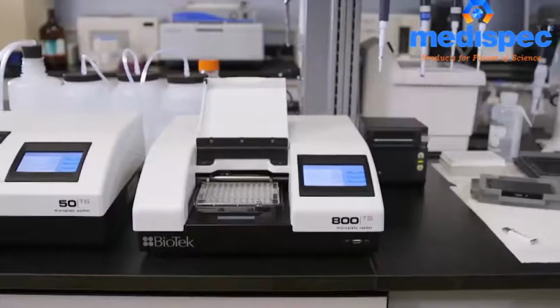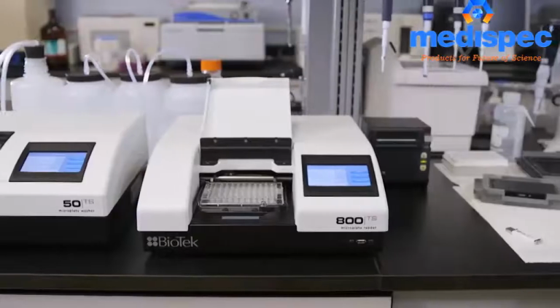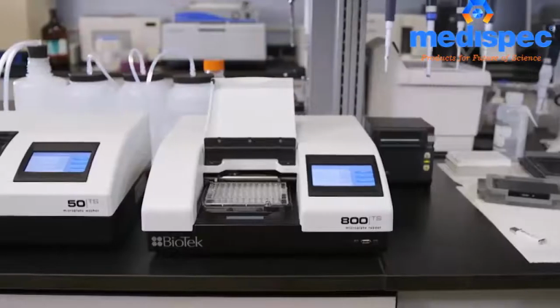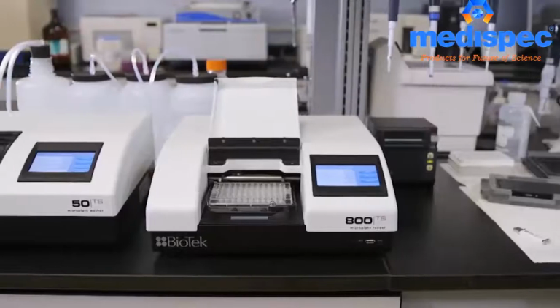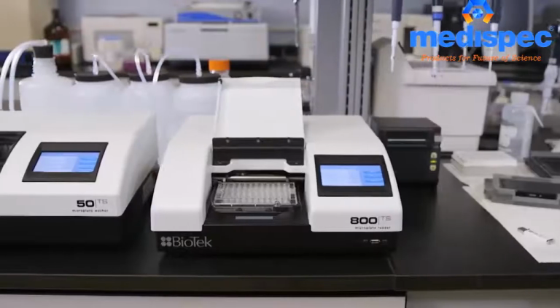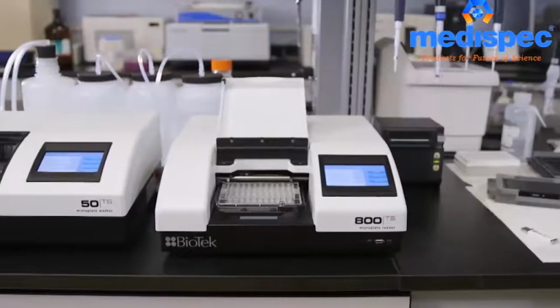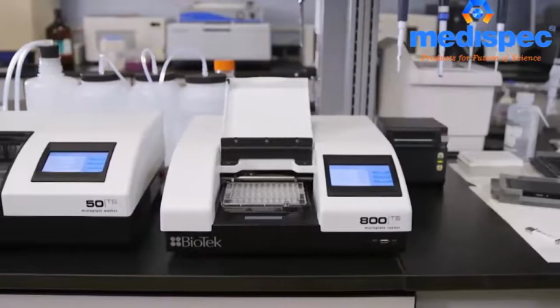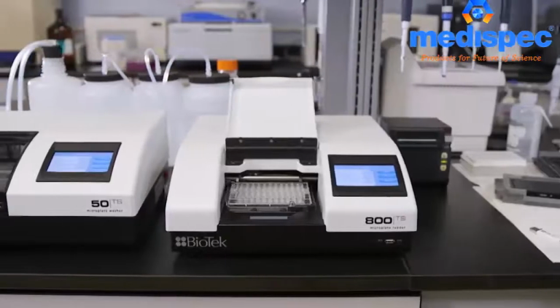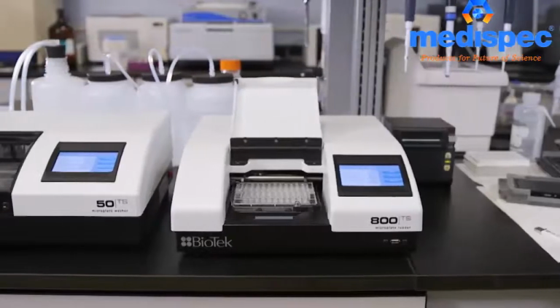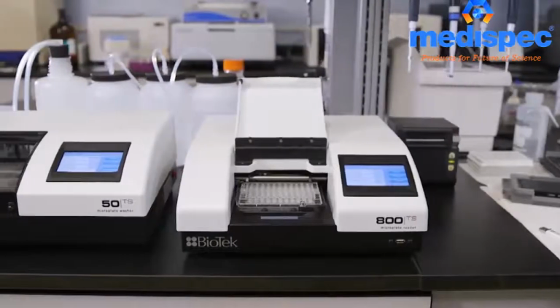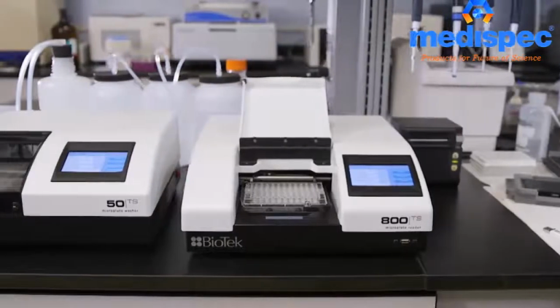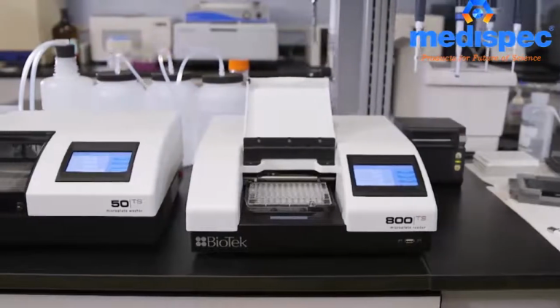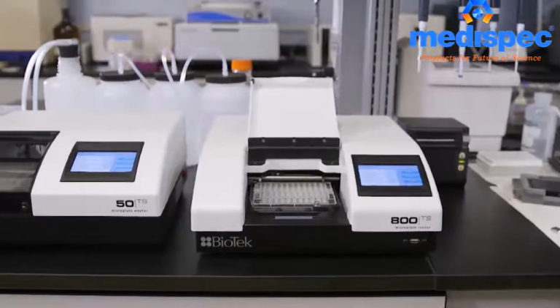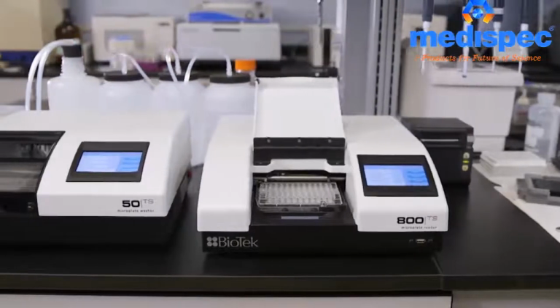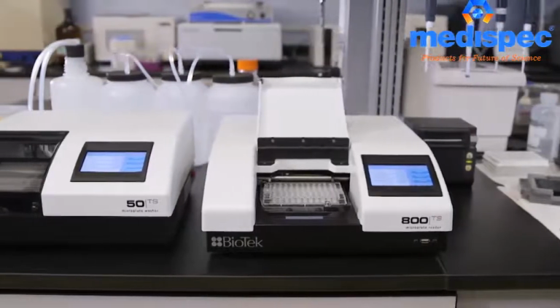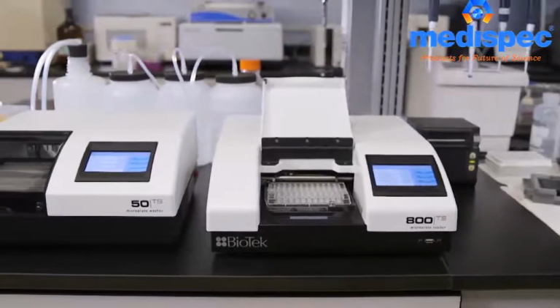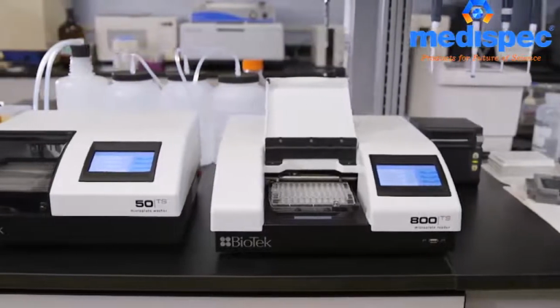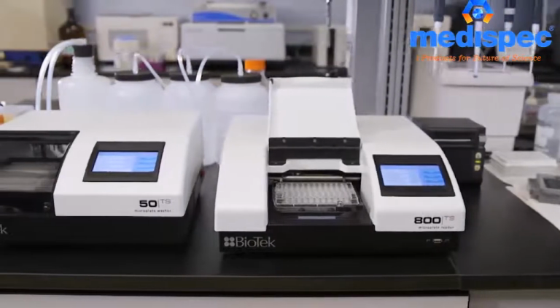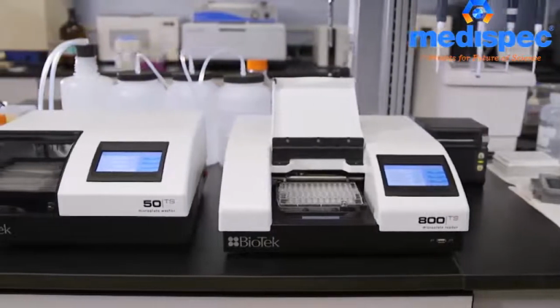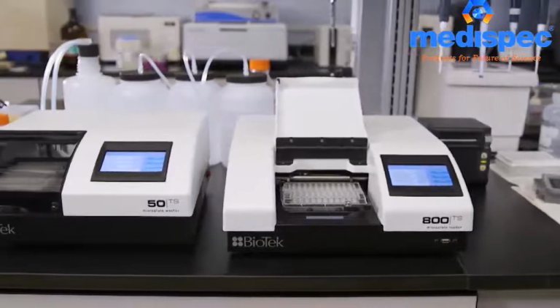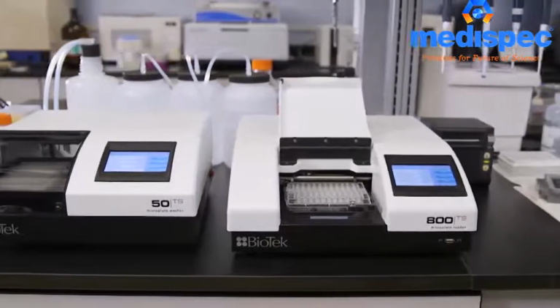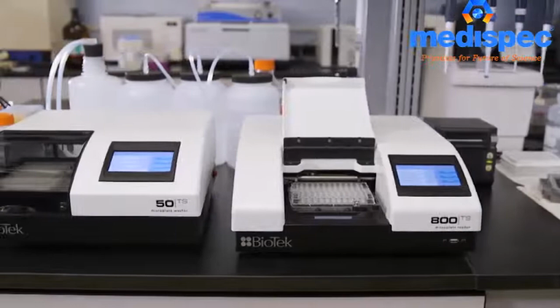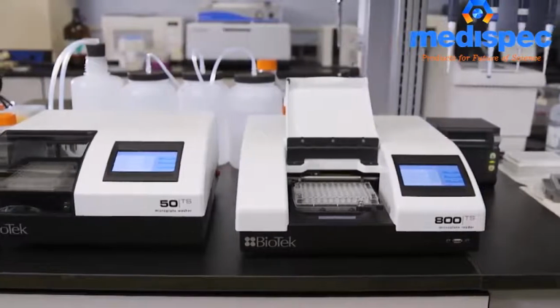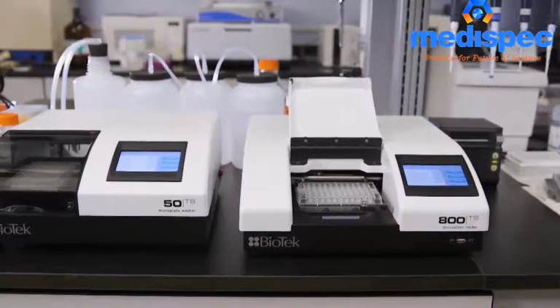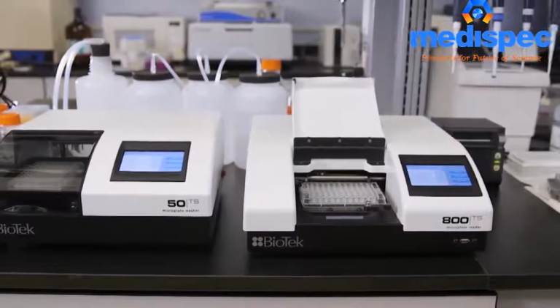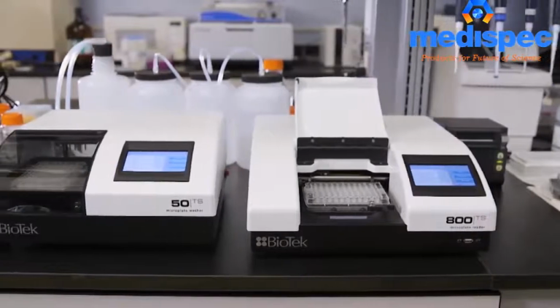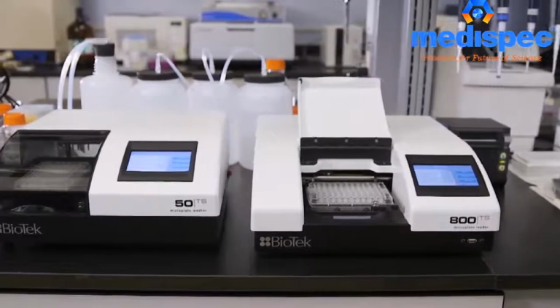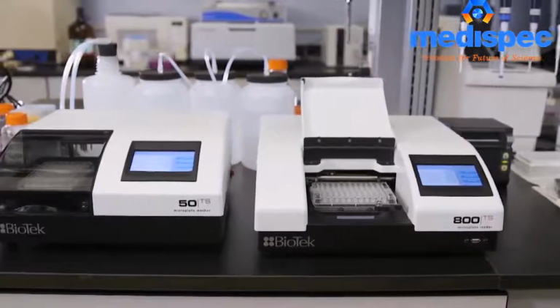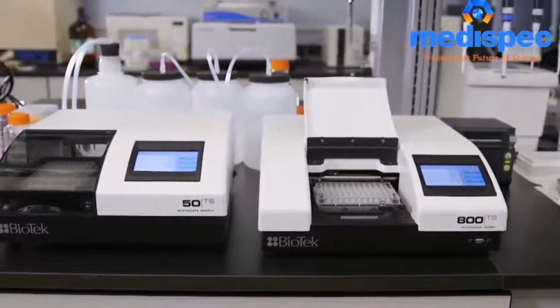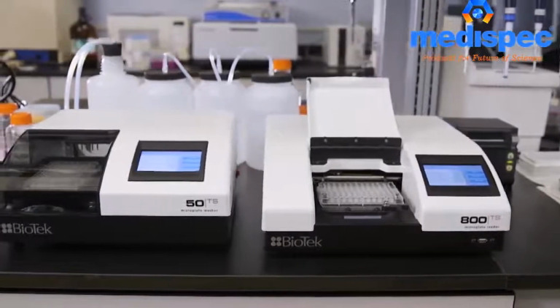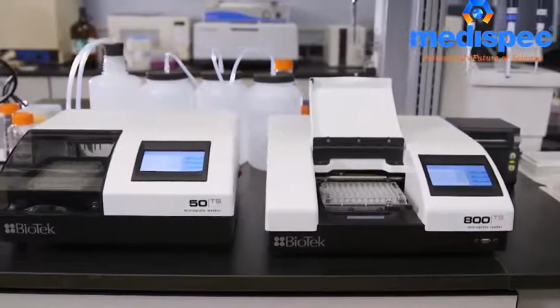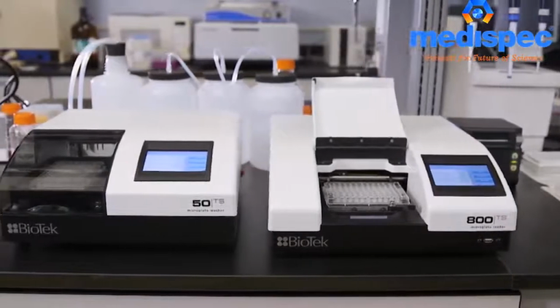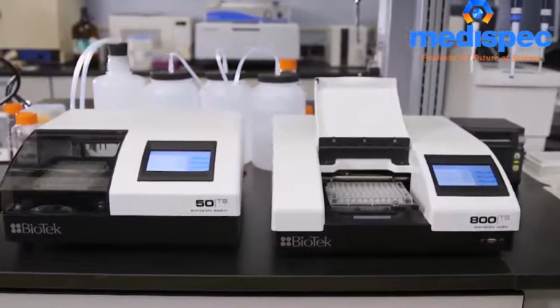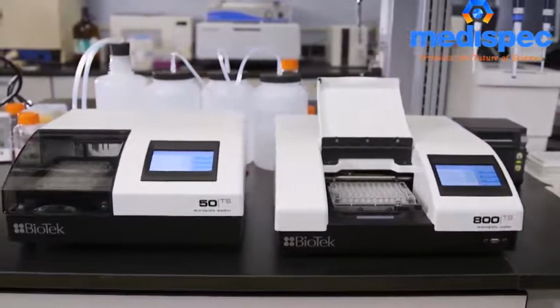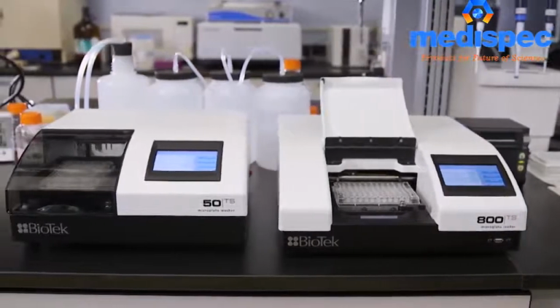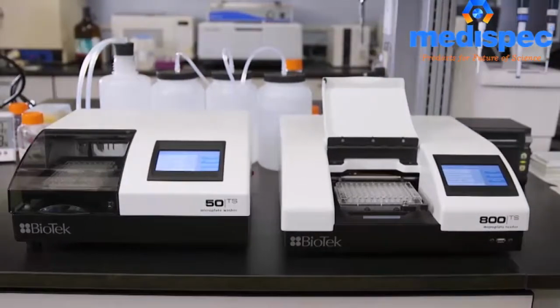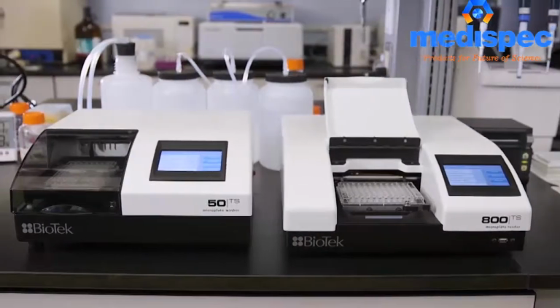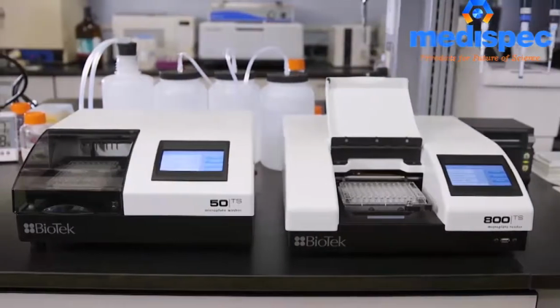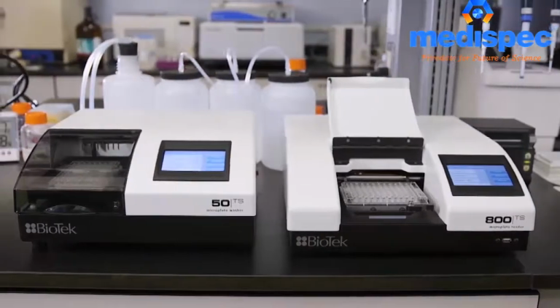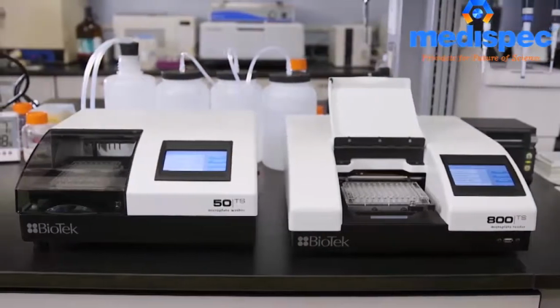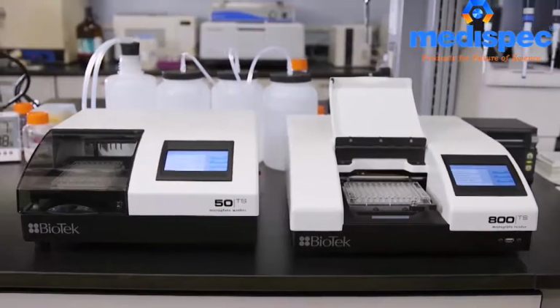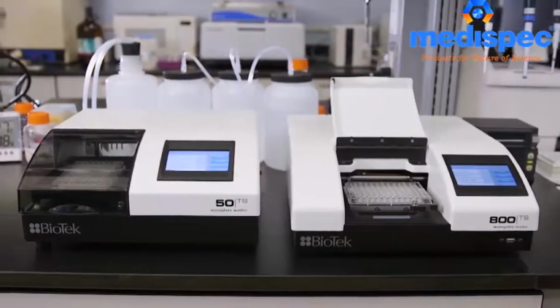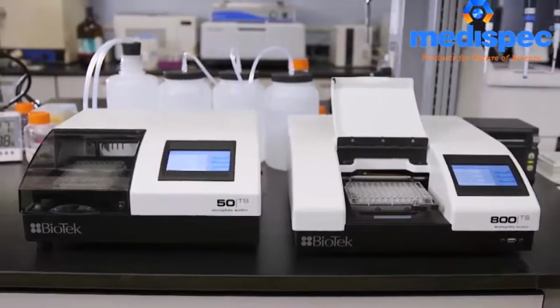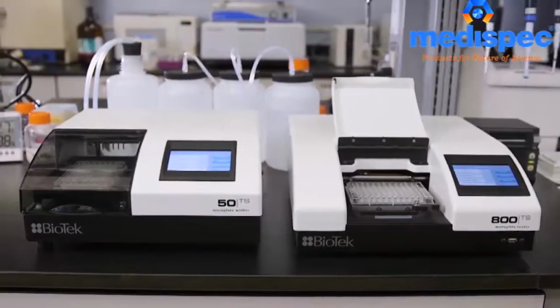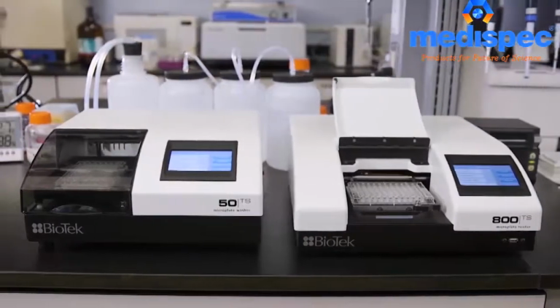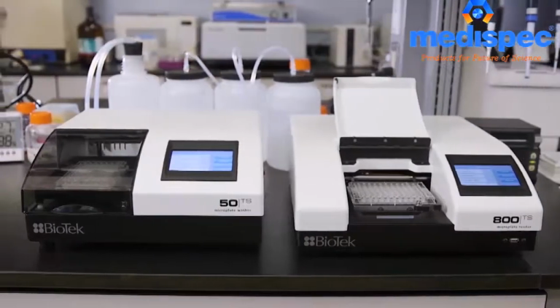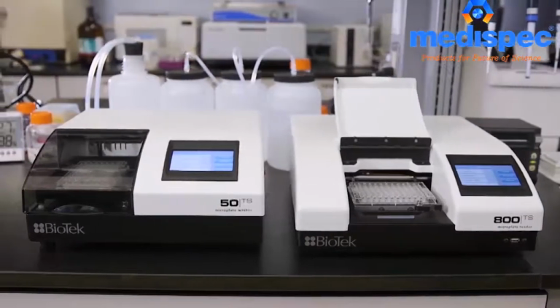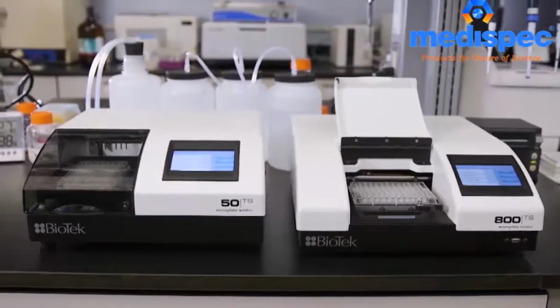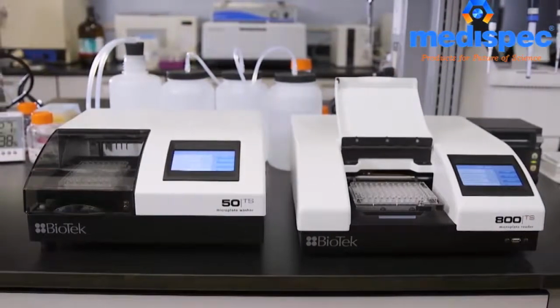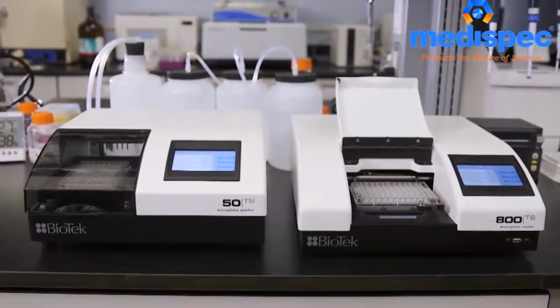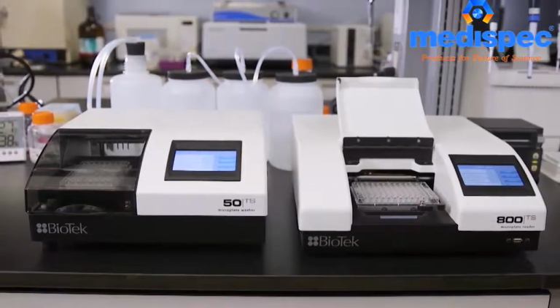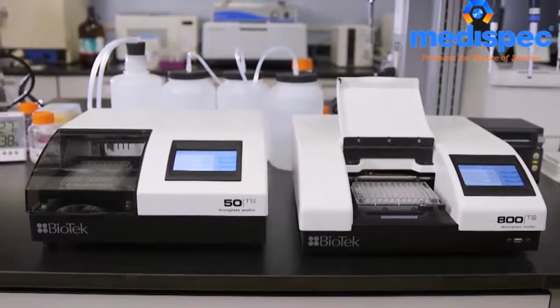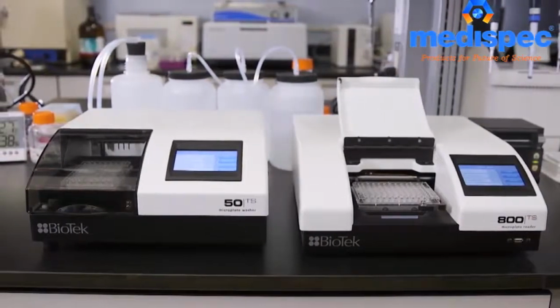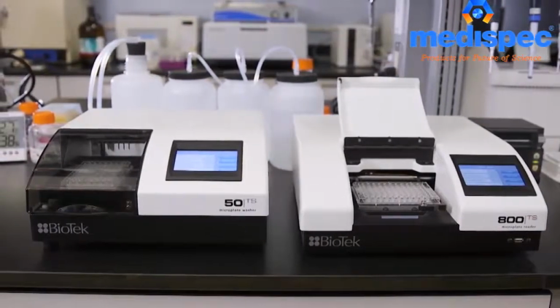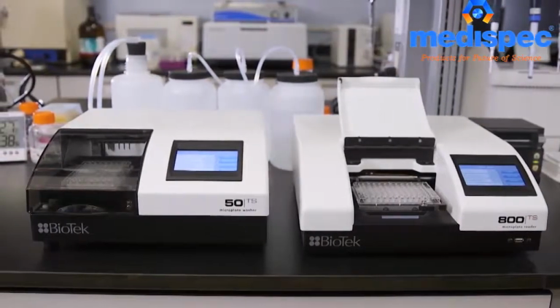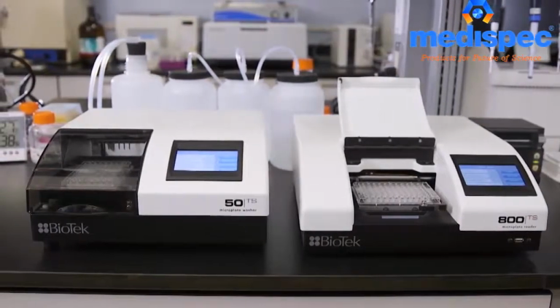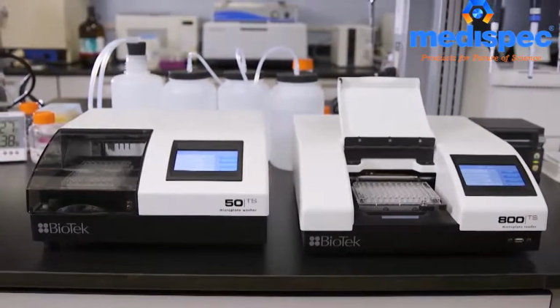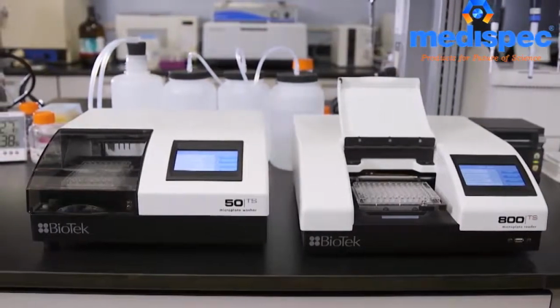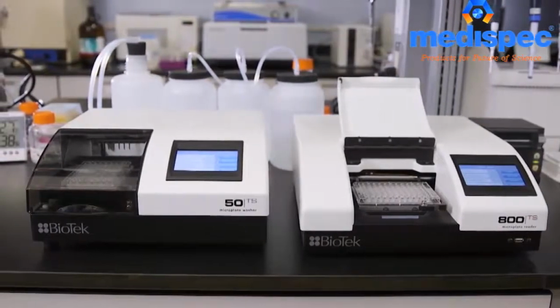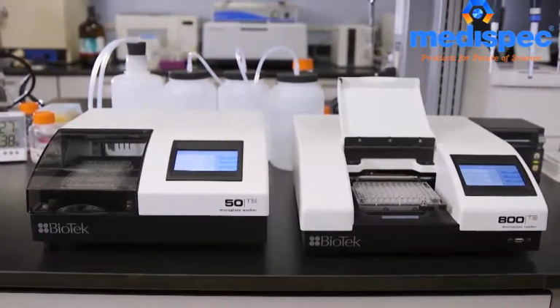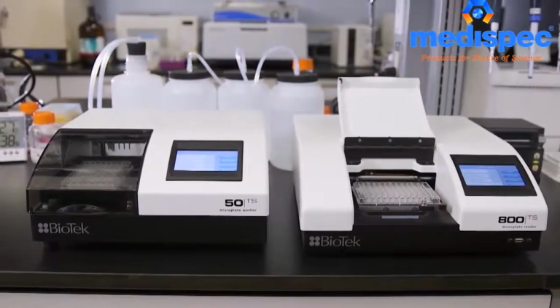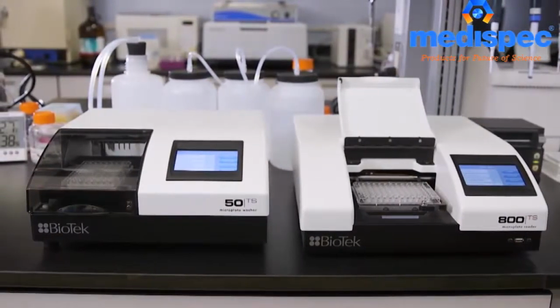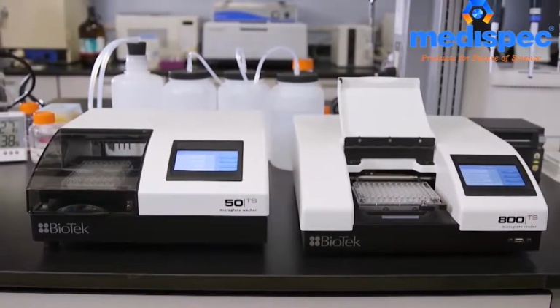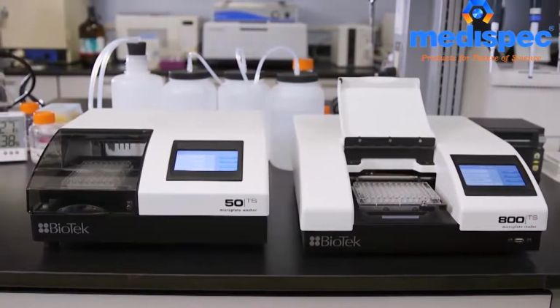The 800TS partners perfectly with the 50TS washer to automate all your workflows.